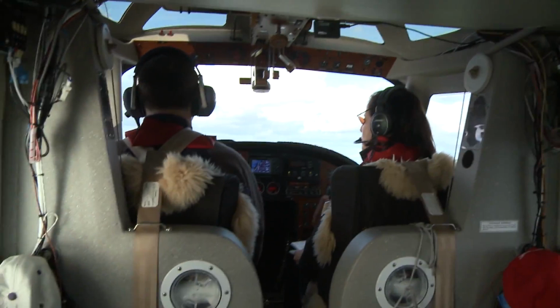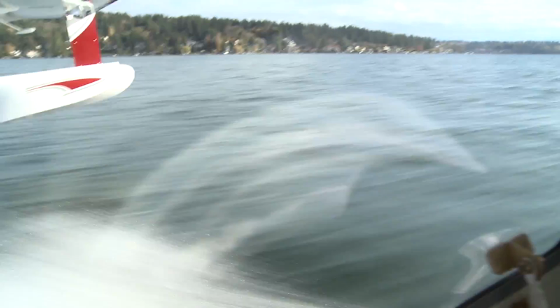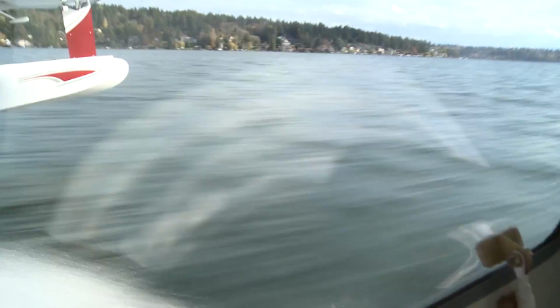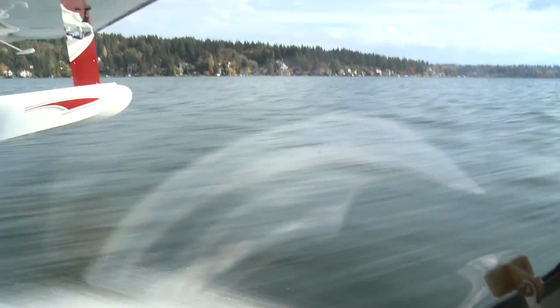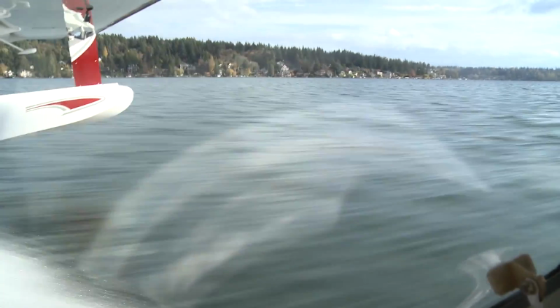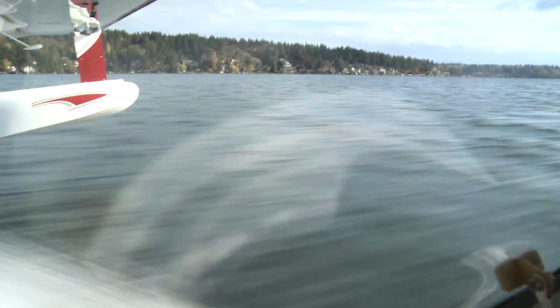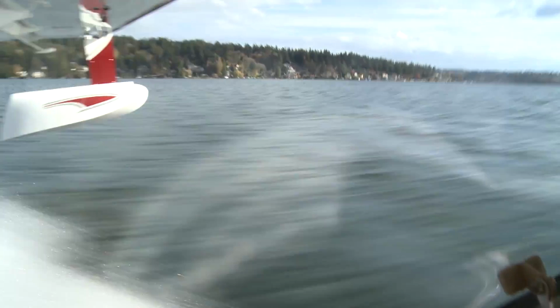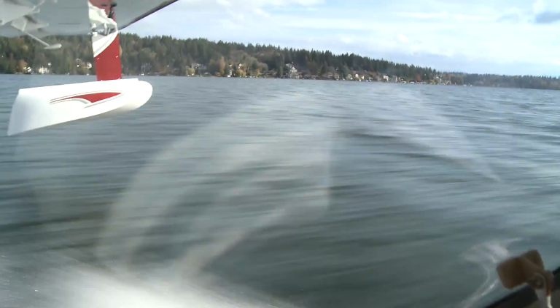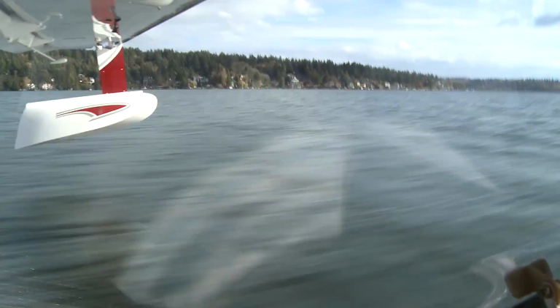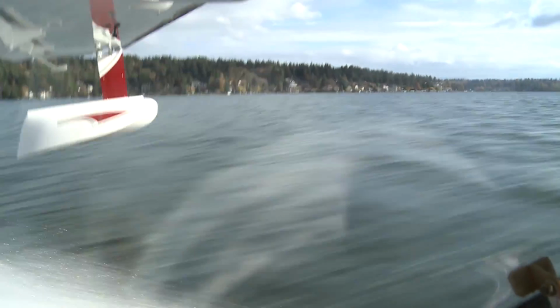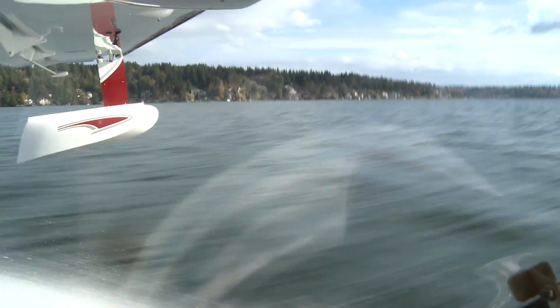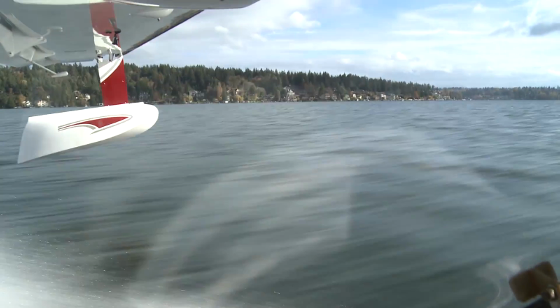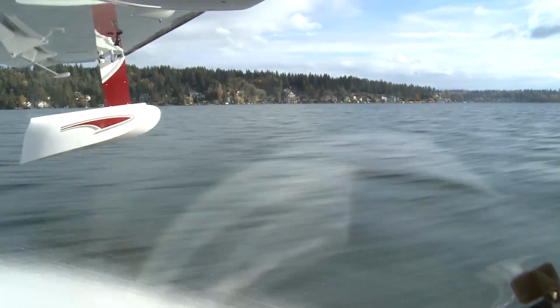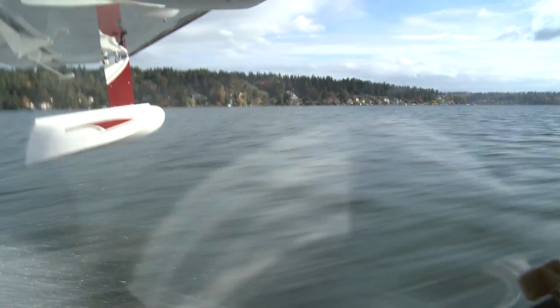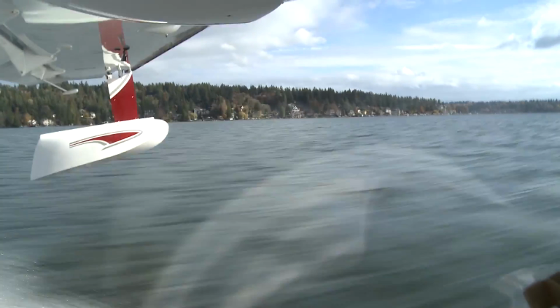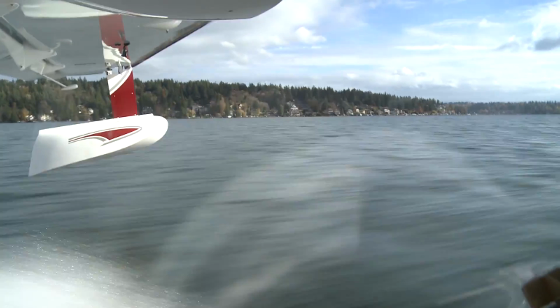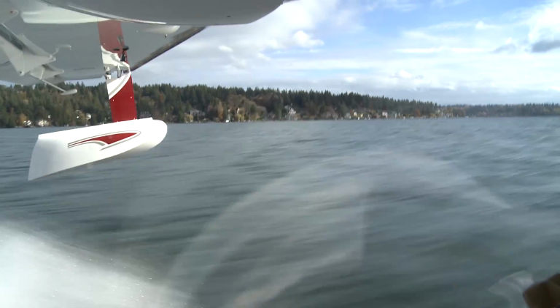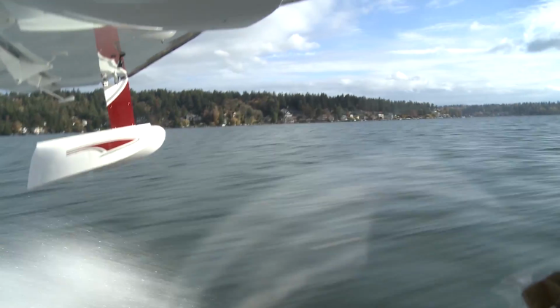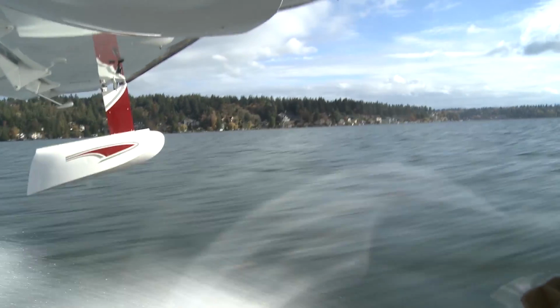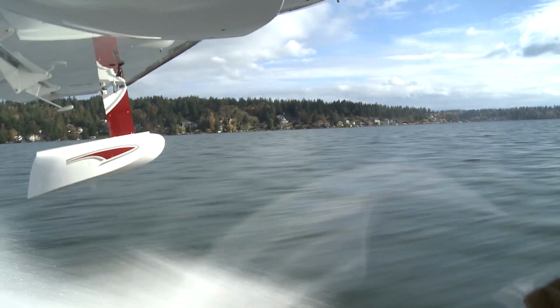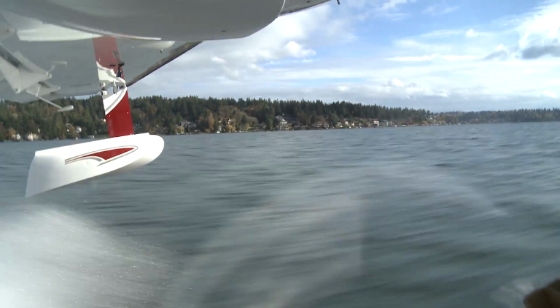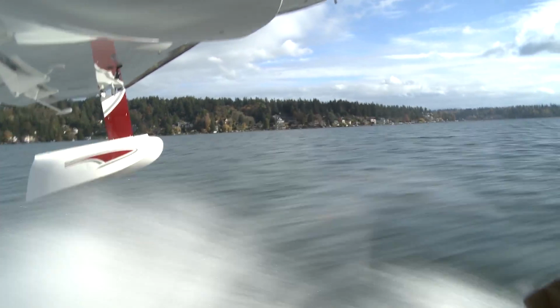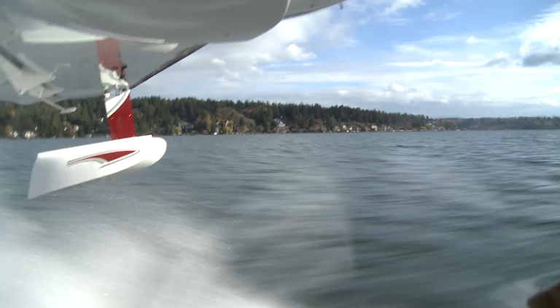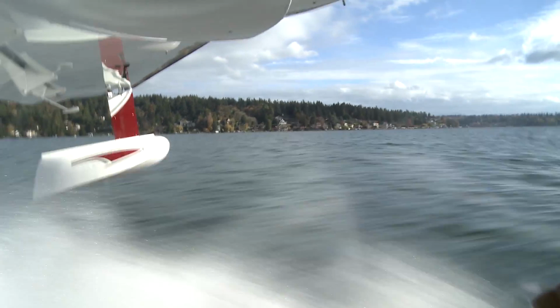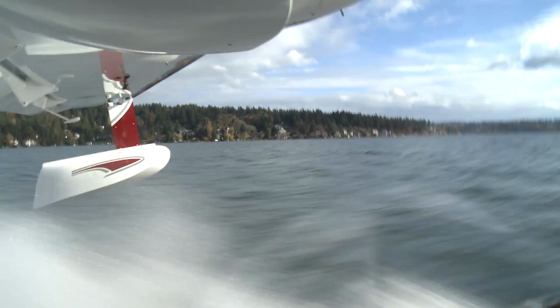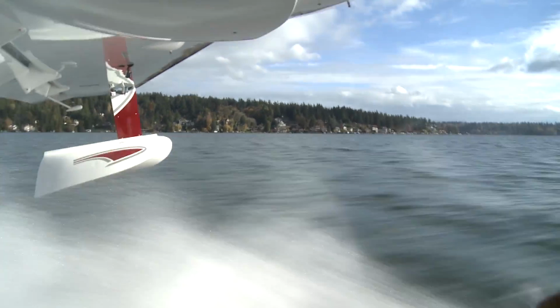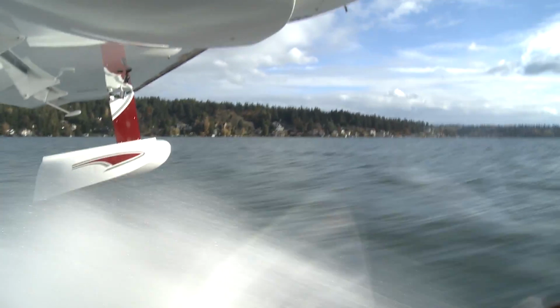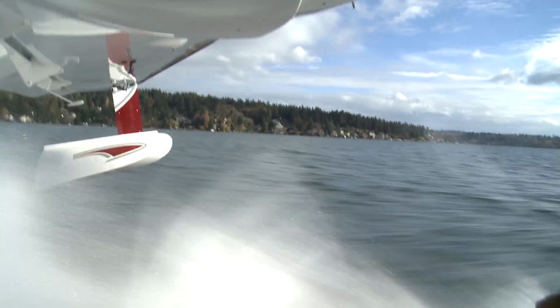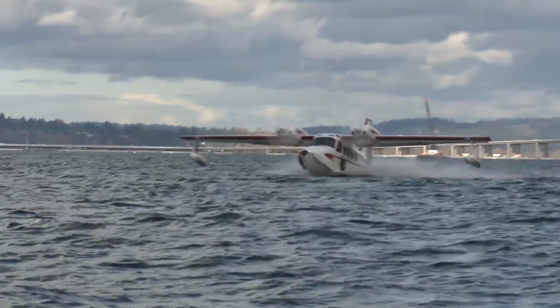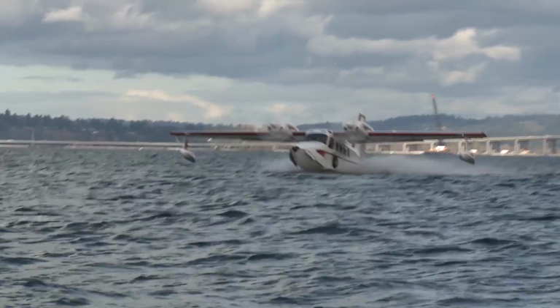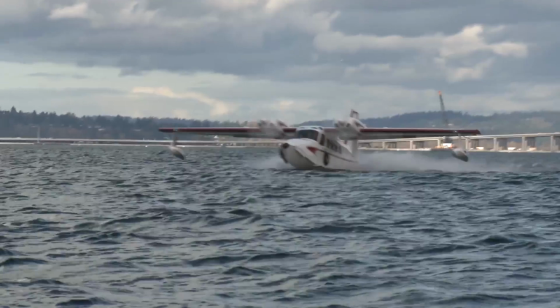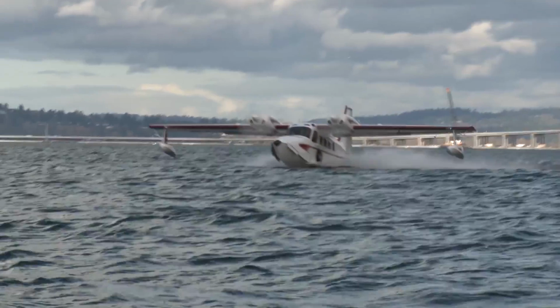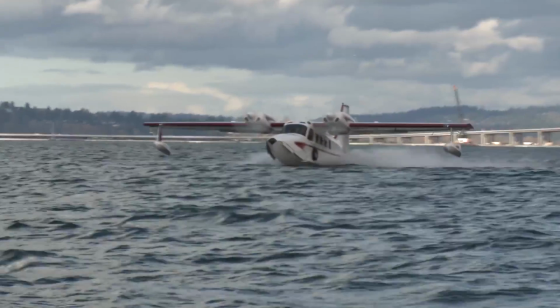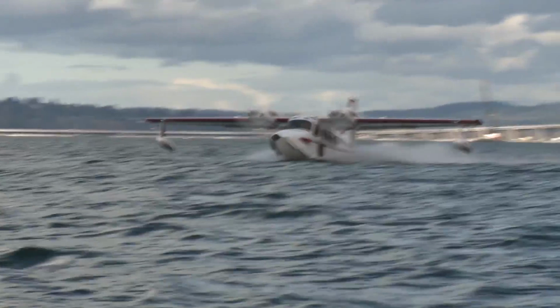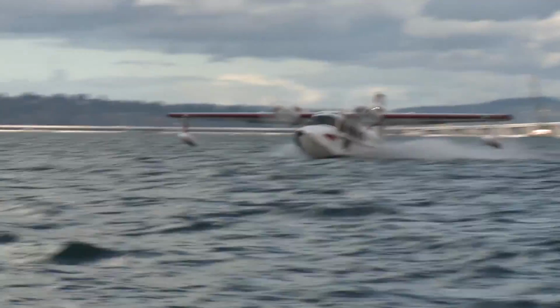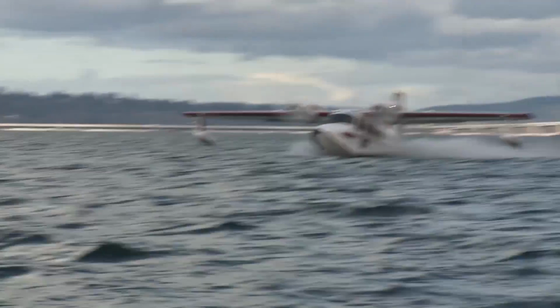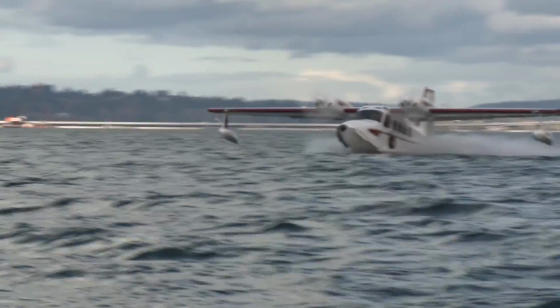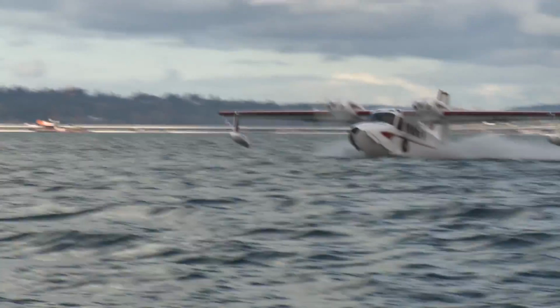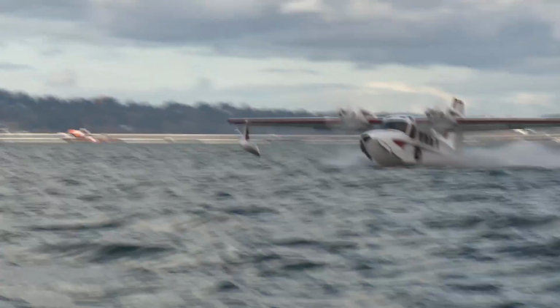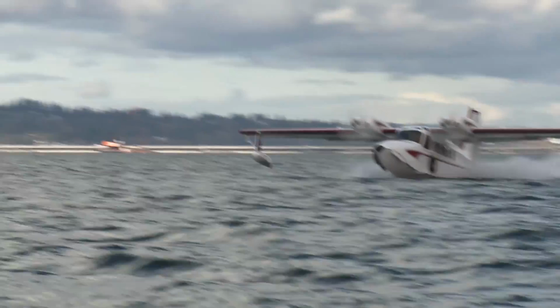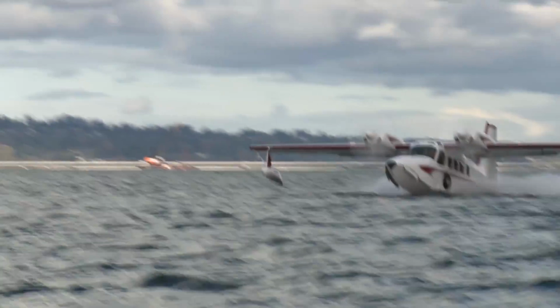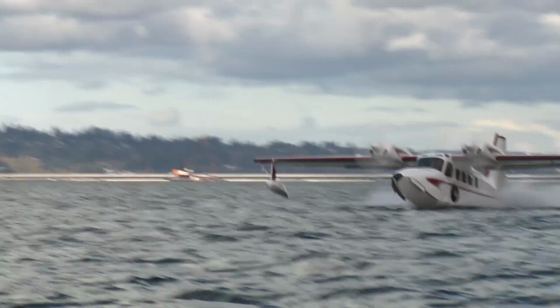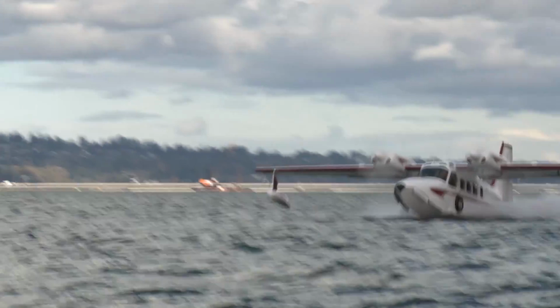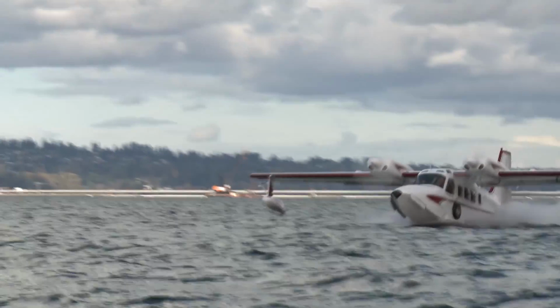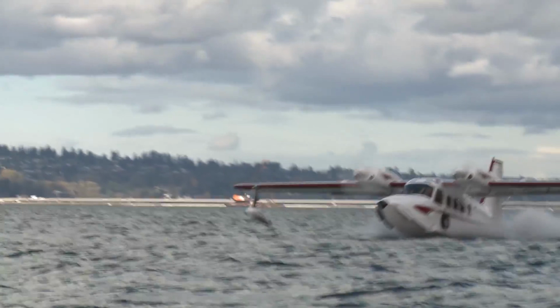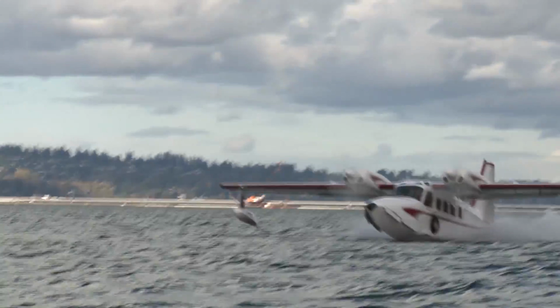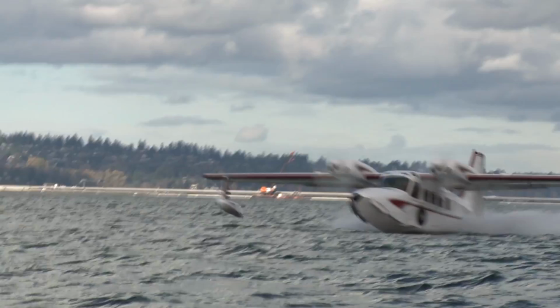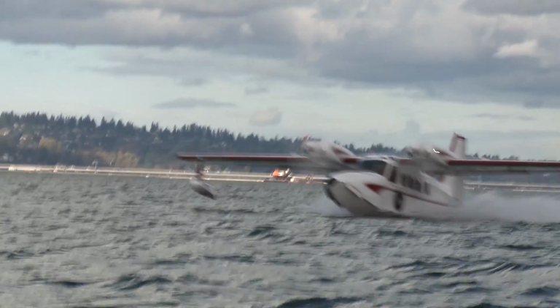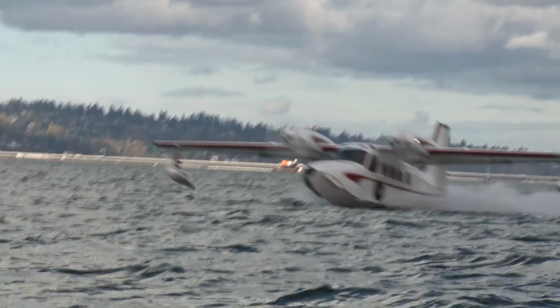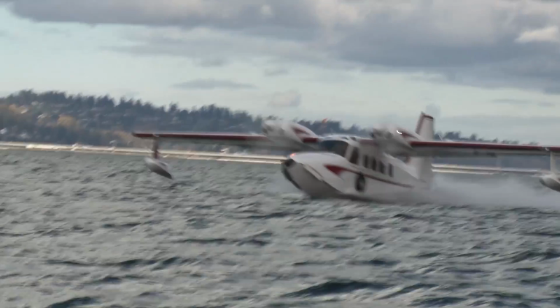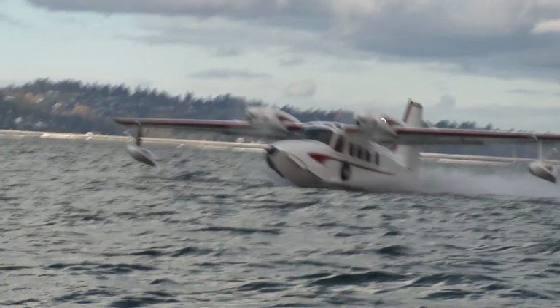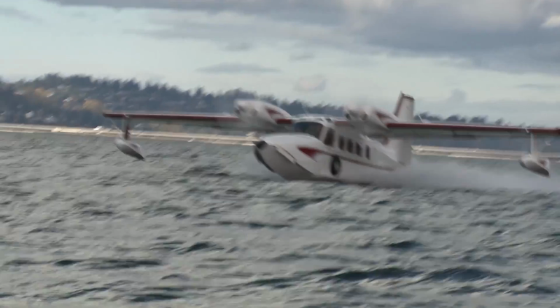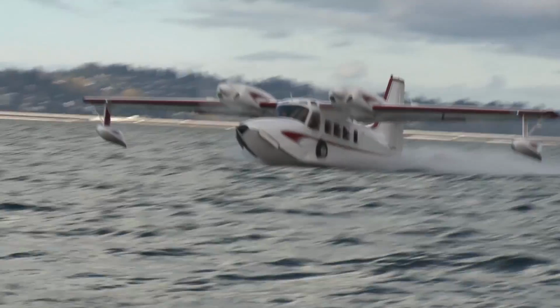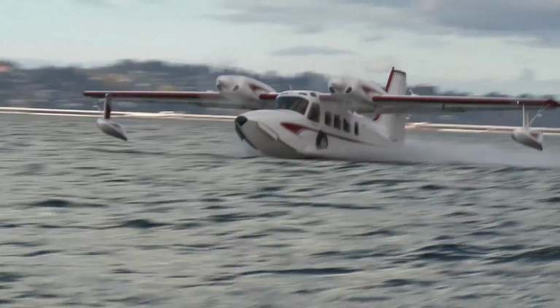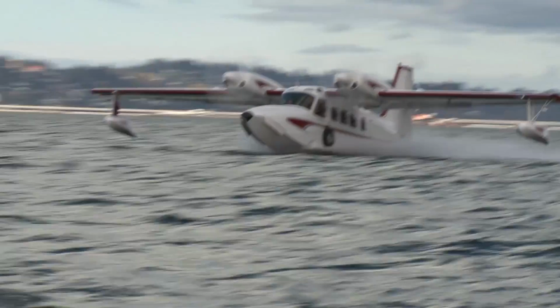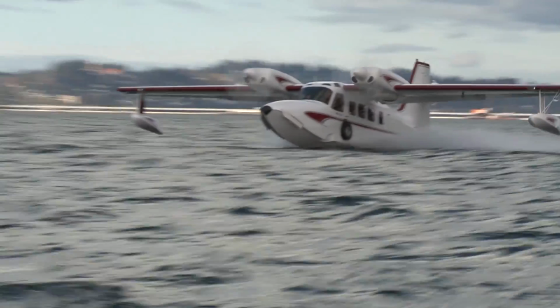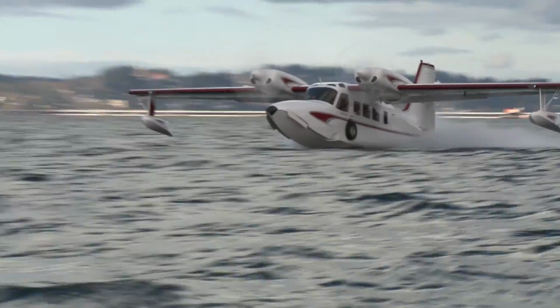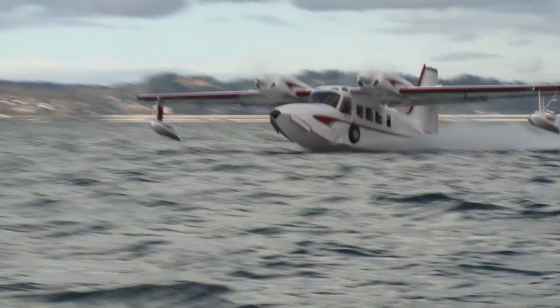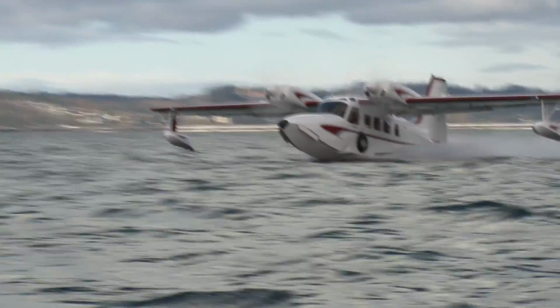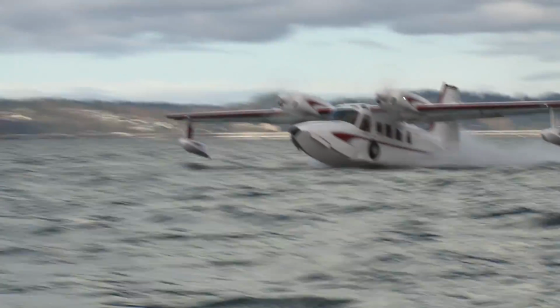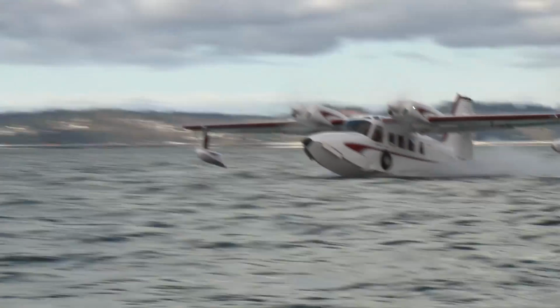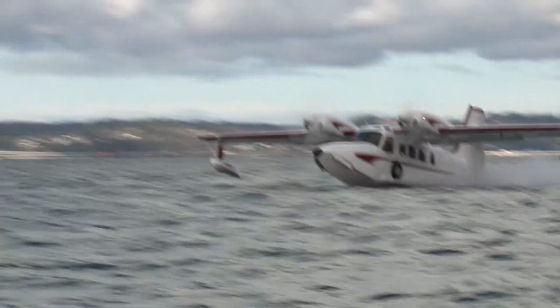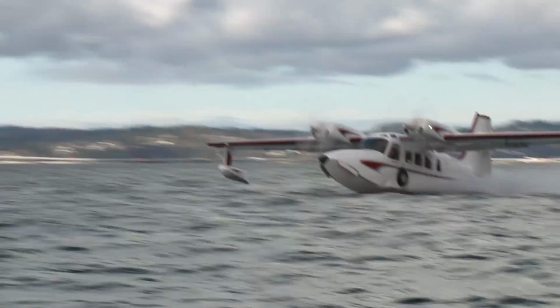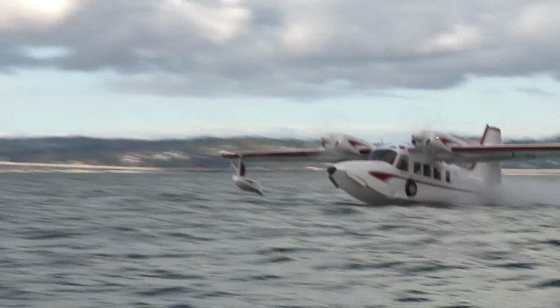We're splashing off Lake Washington in the prototype of the Geoduck. It's a new look at a tried-and-true design.